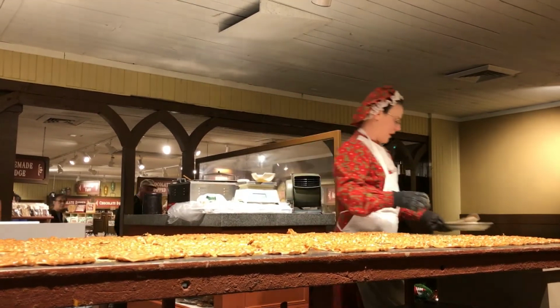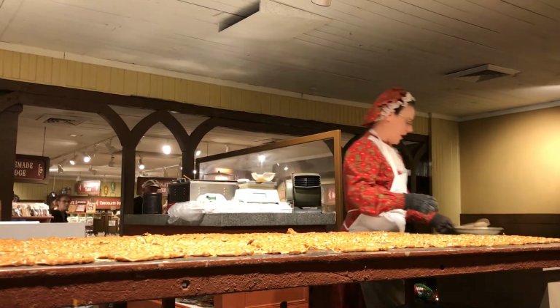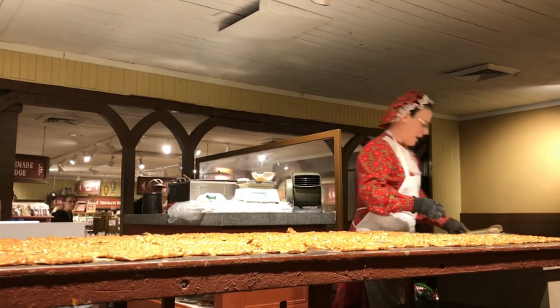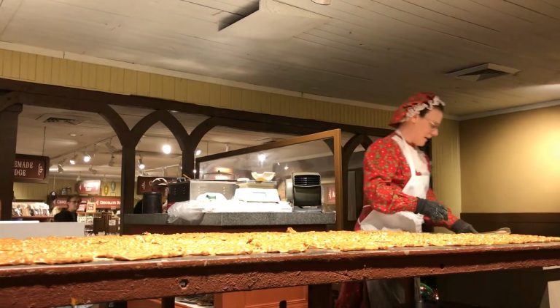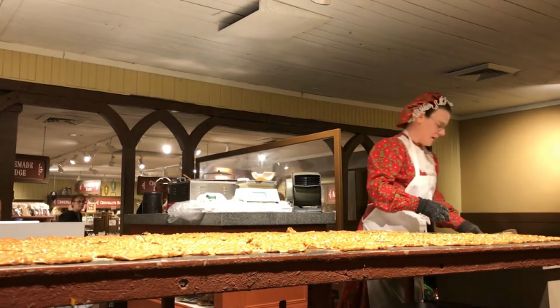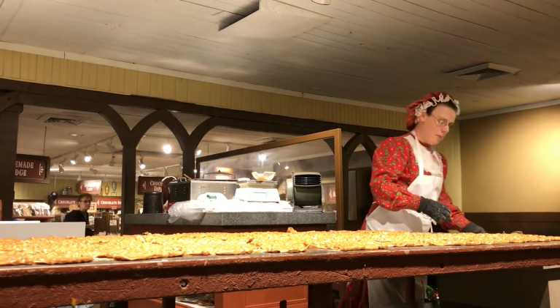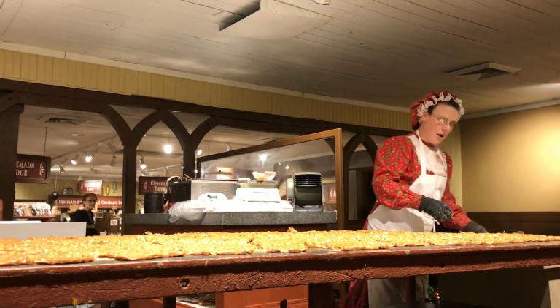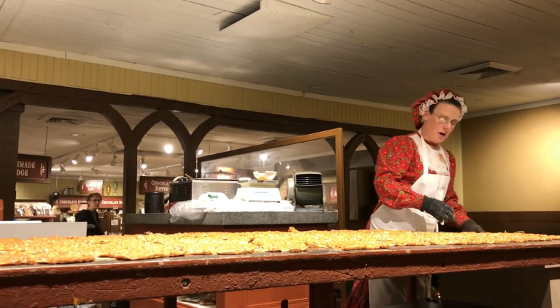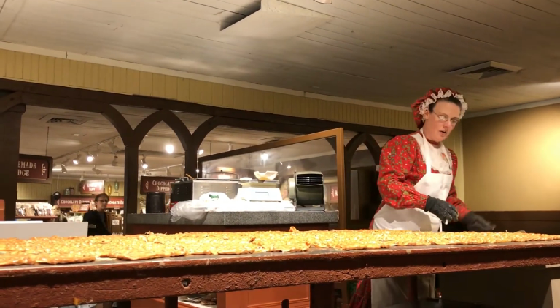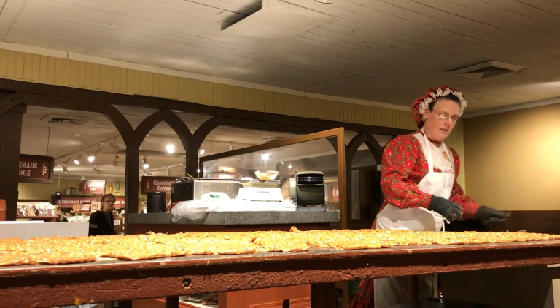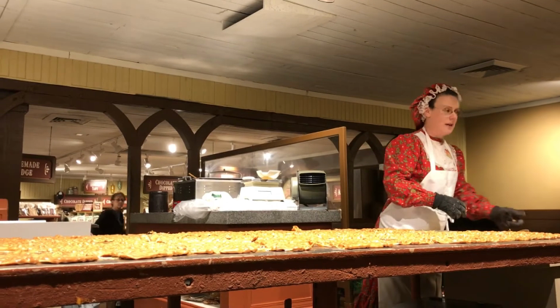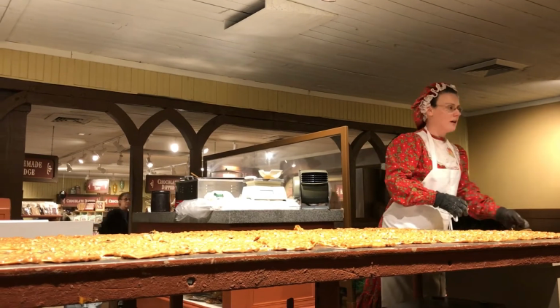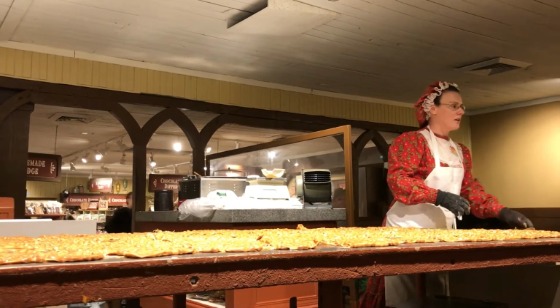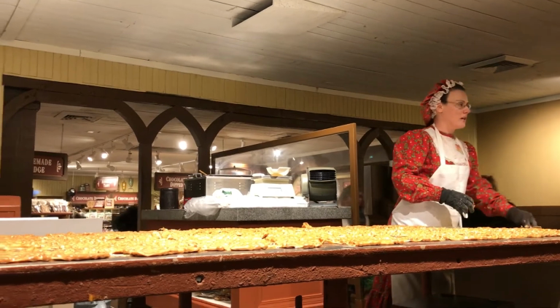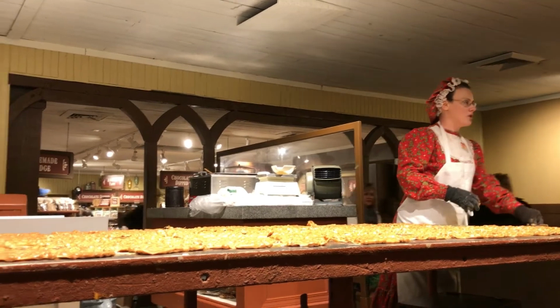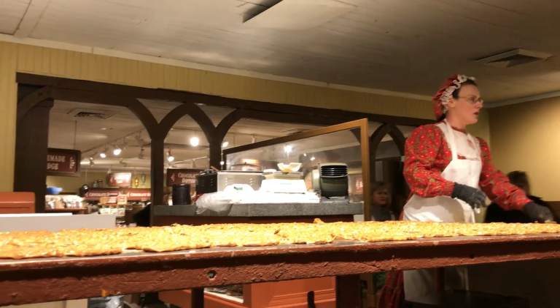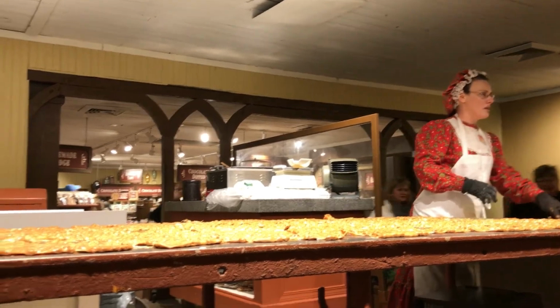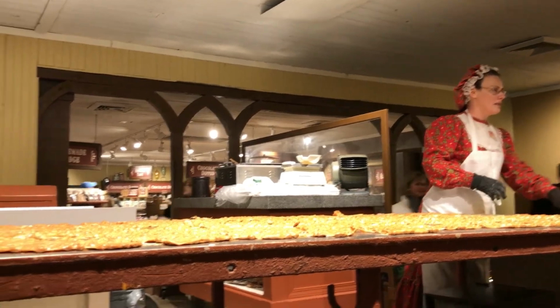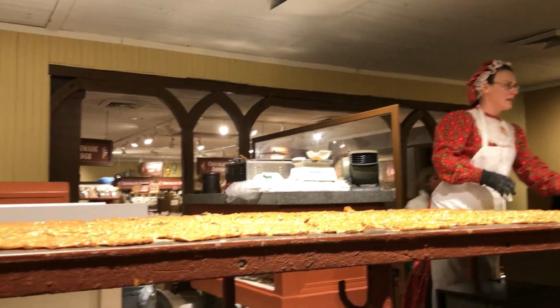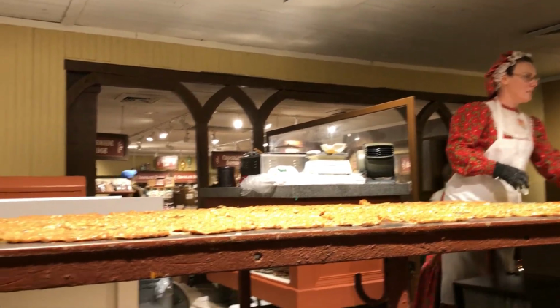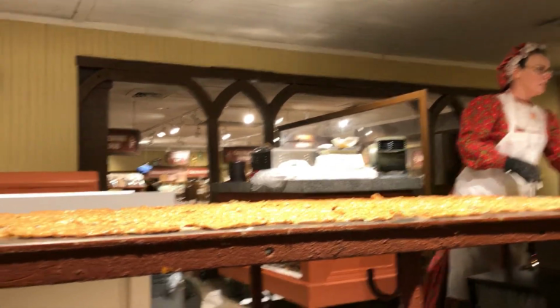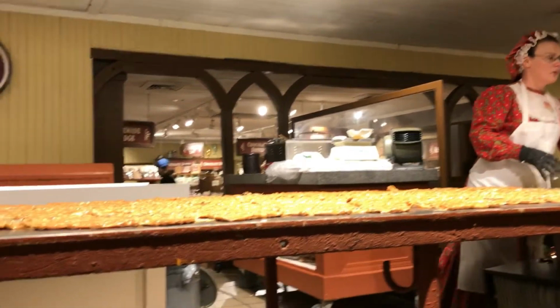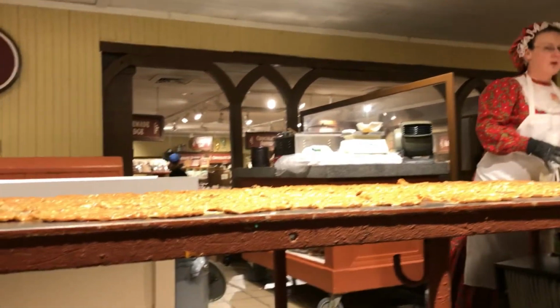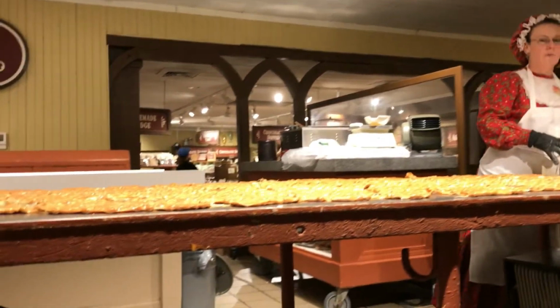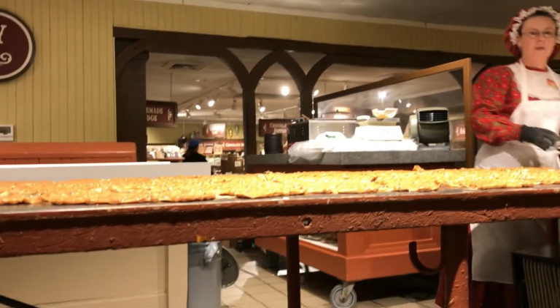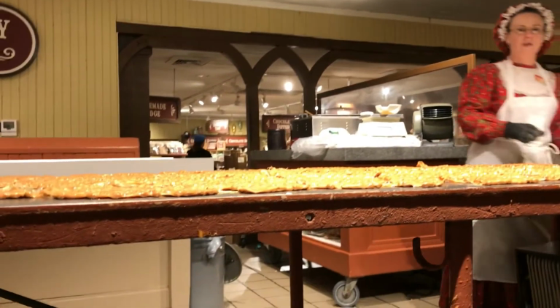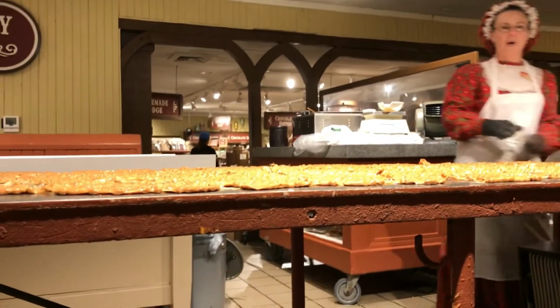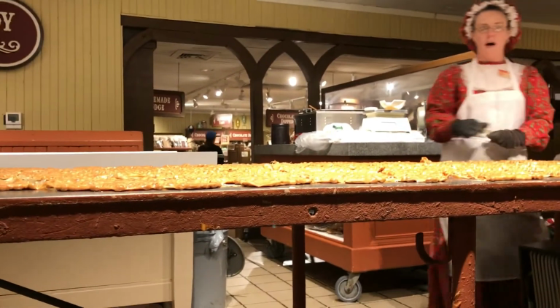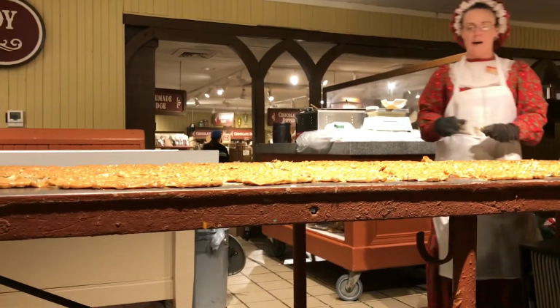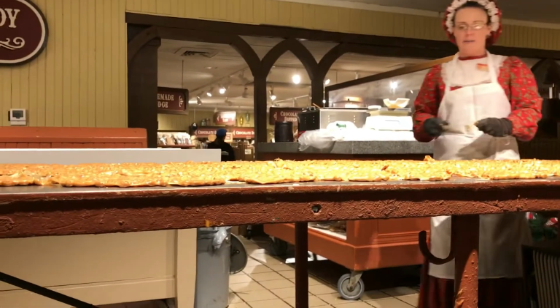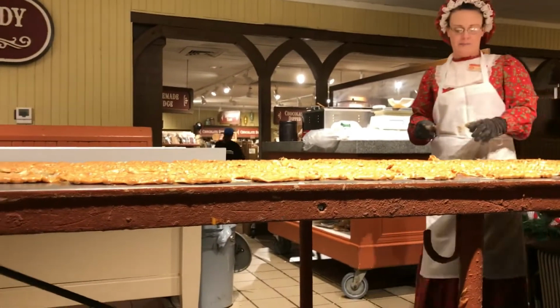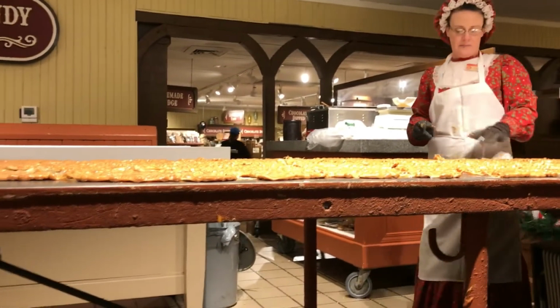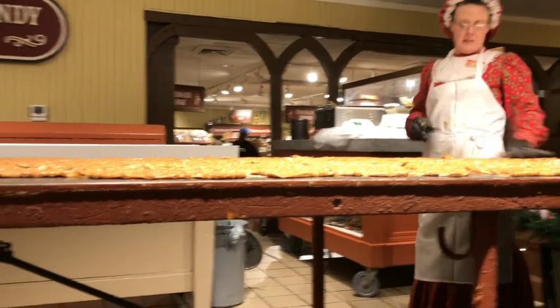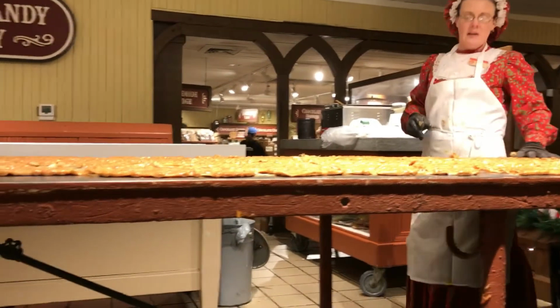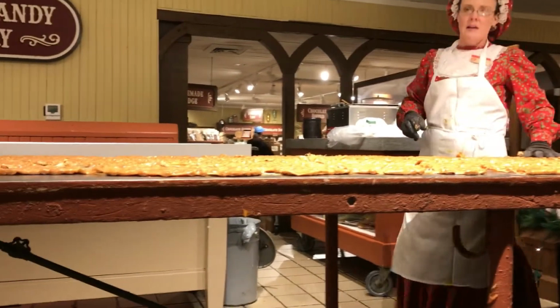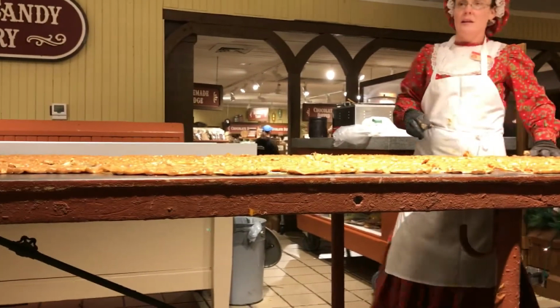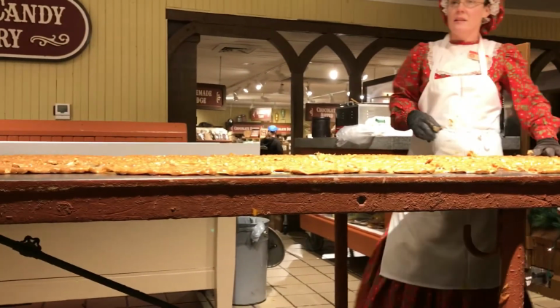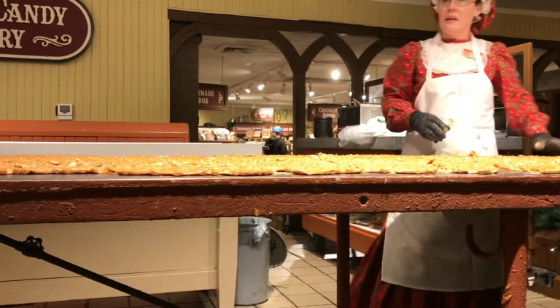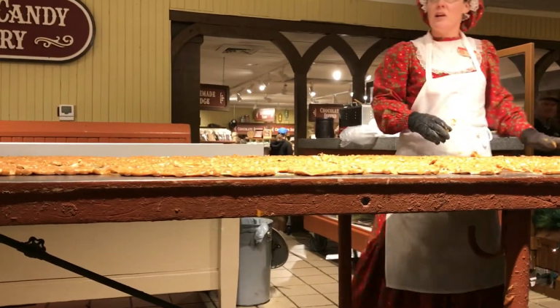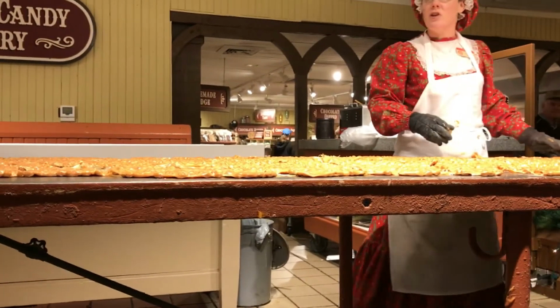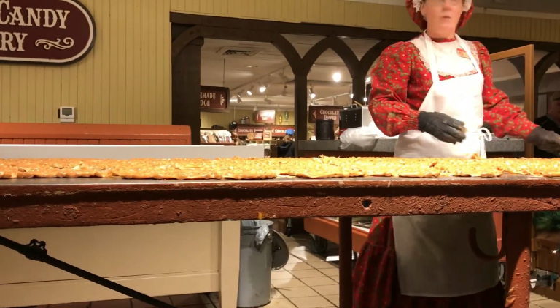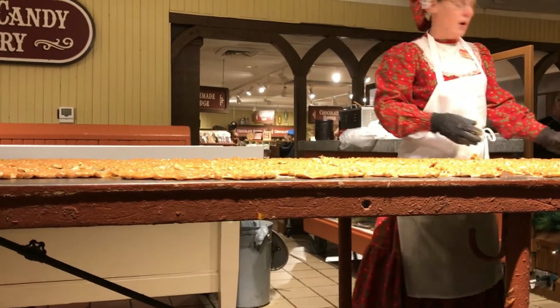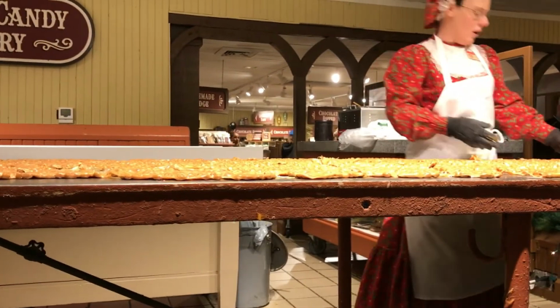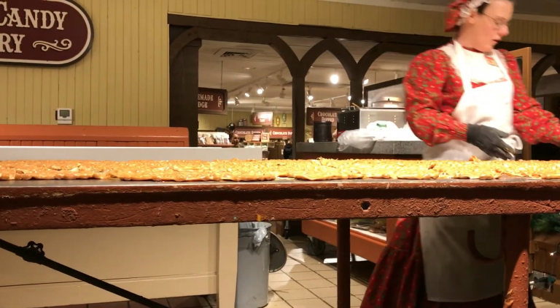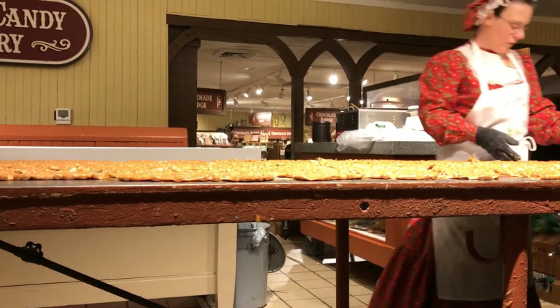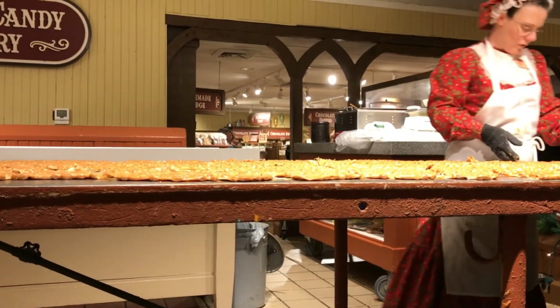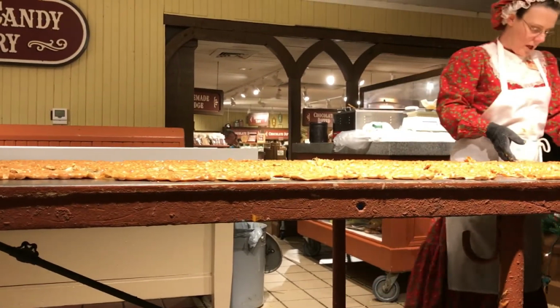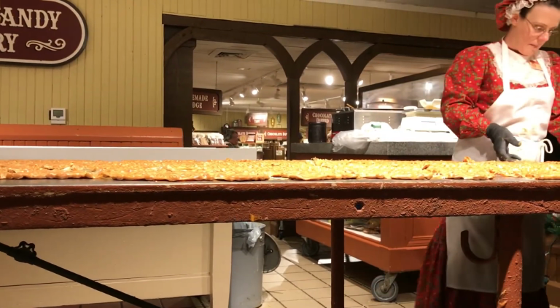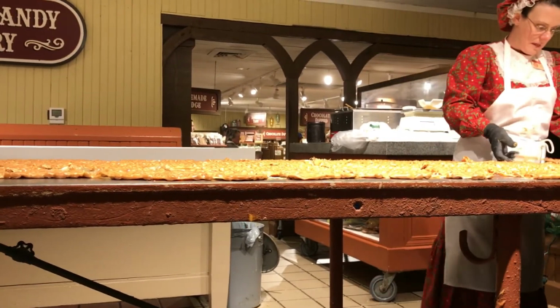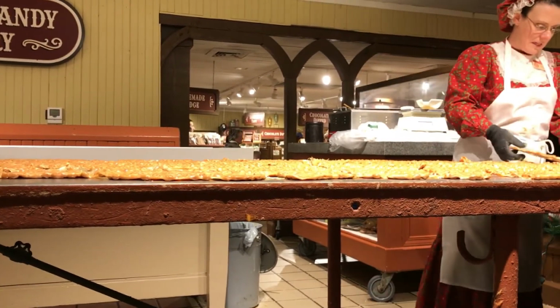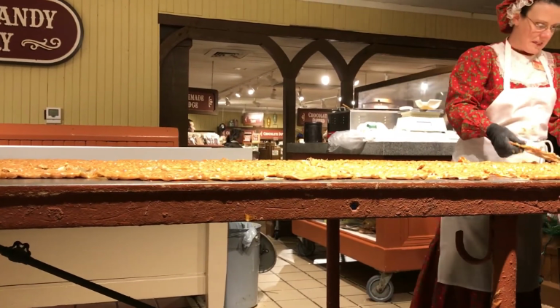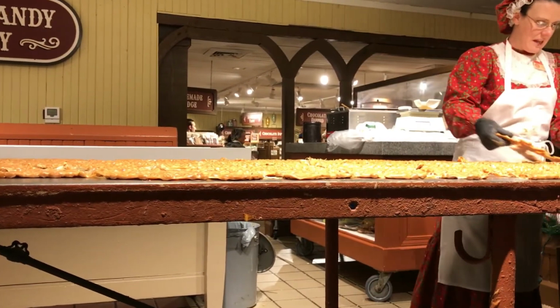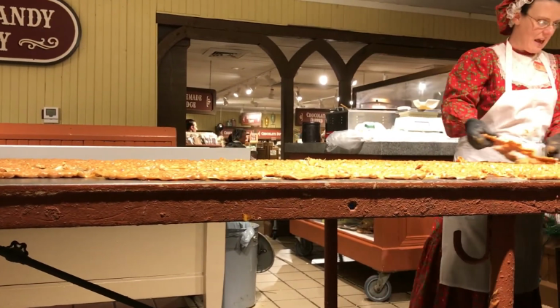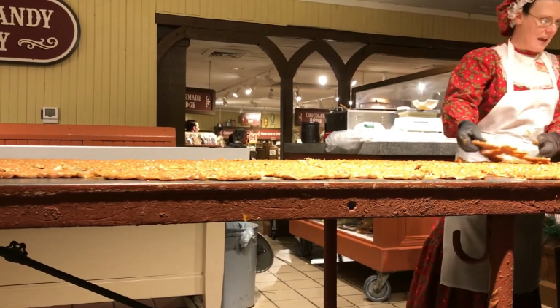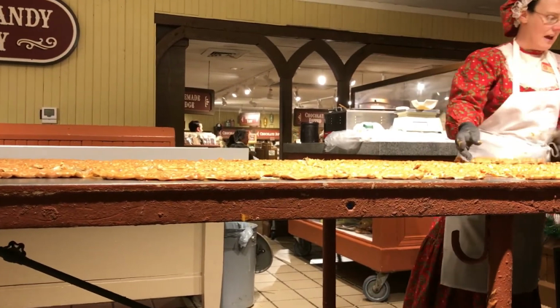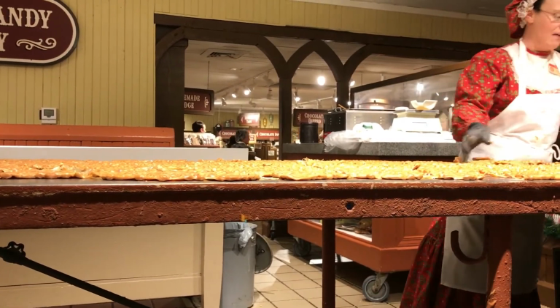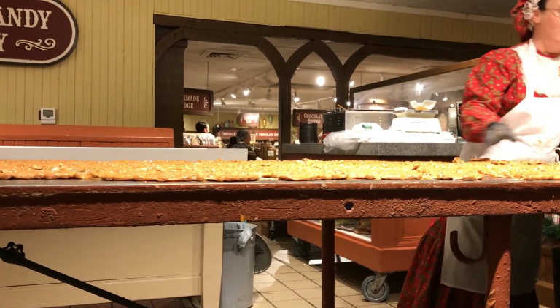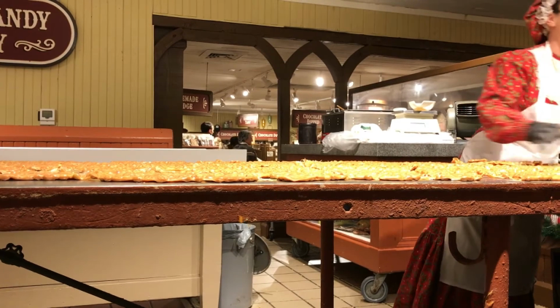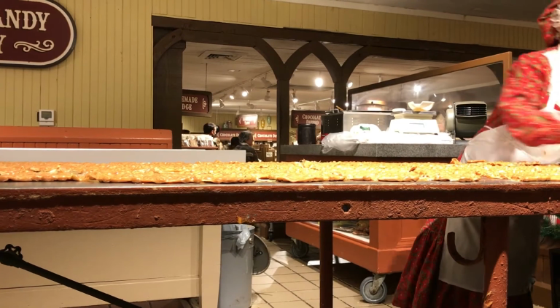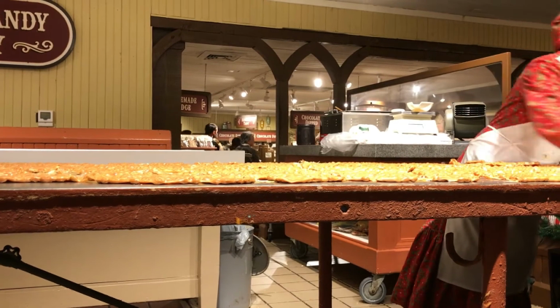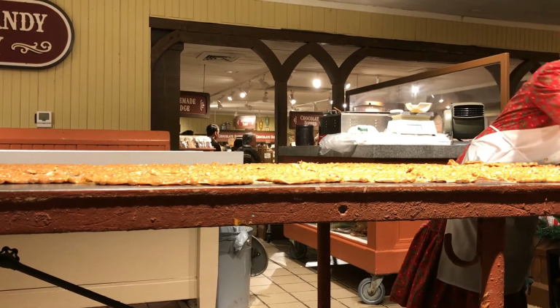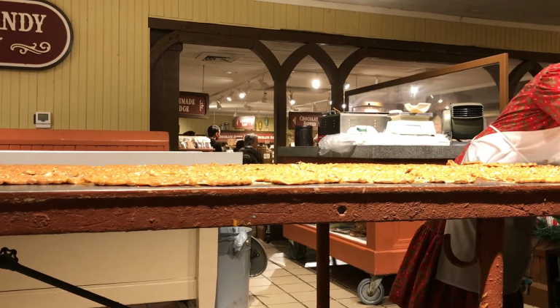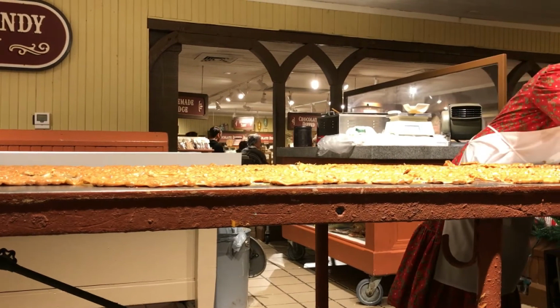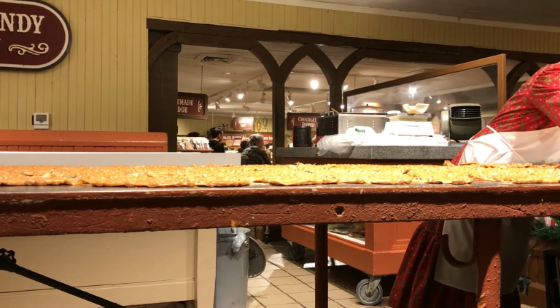Alright, come on over here, get y'all a sample. Don't be shy. Thank you all for coming in today. Have fun out there.